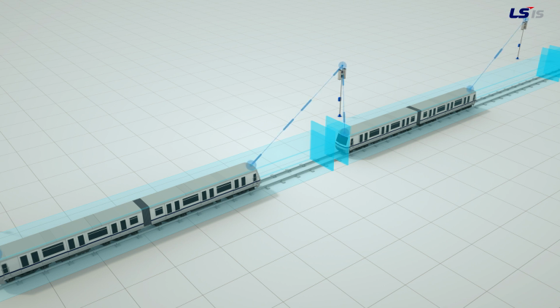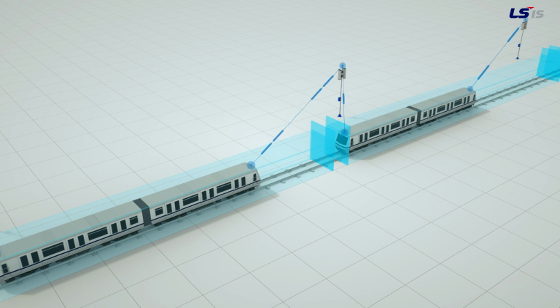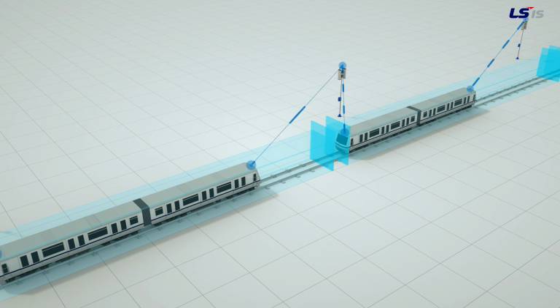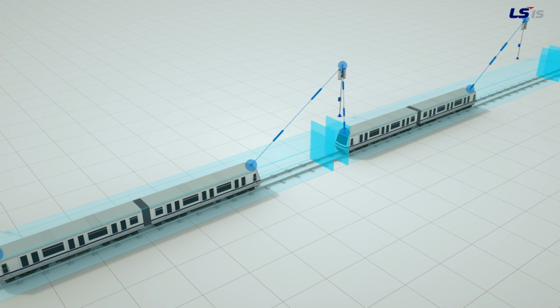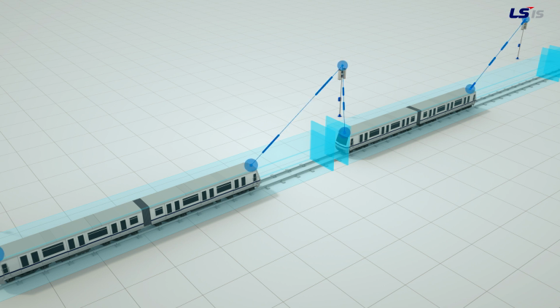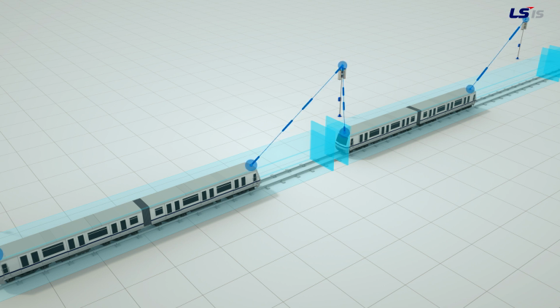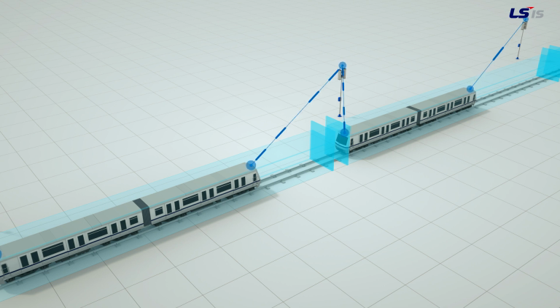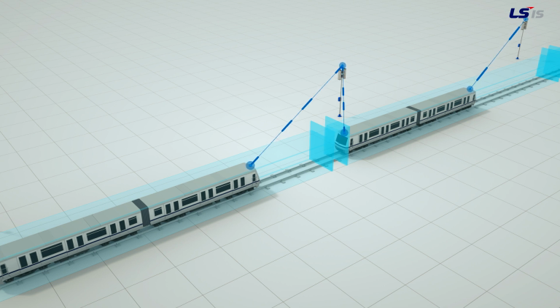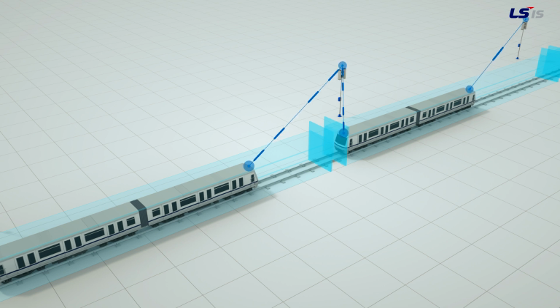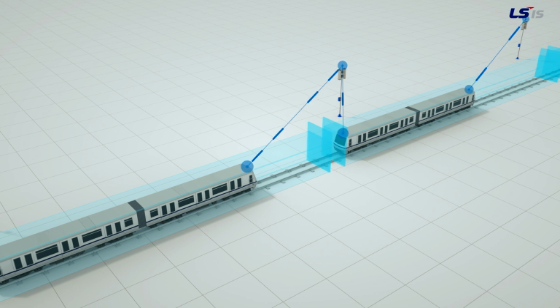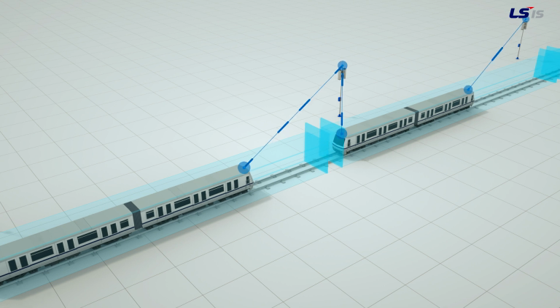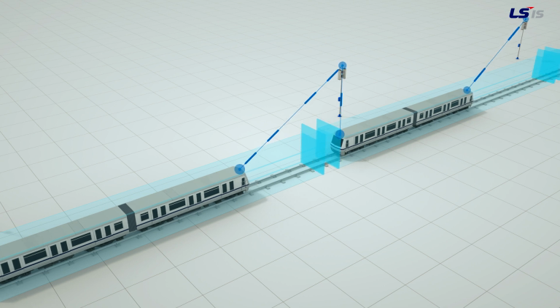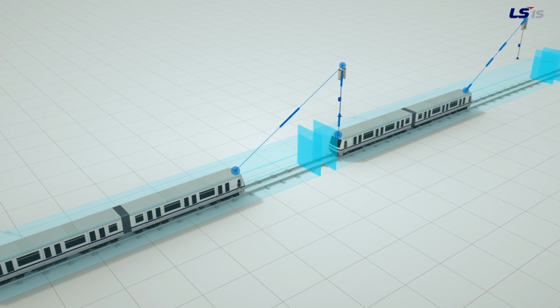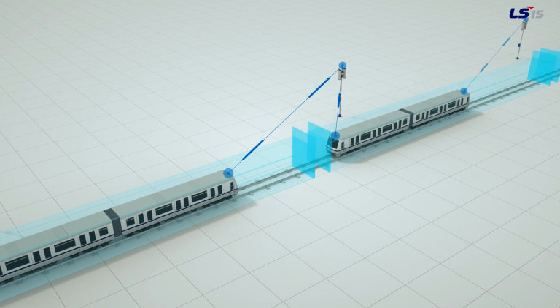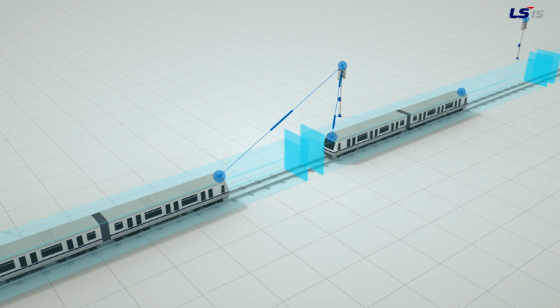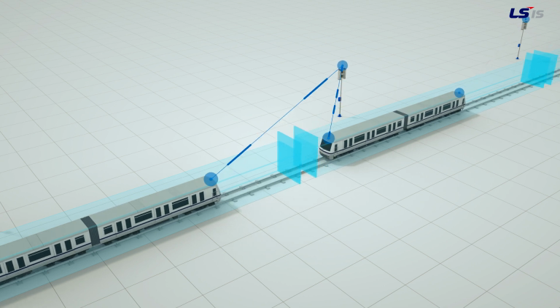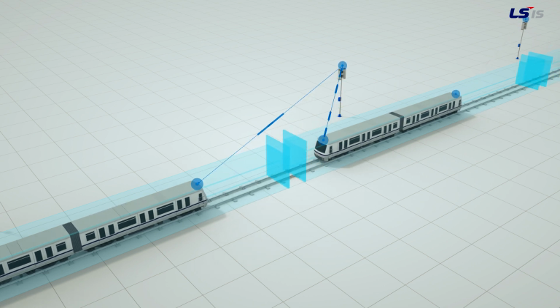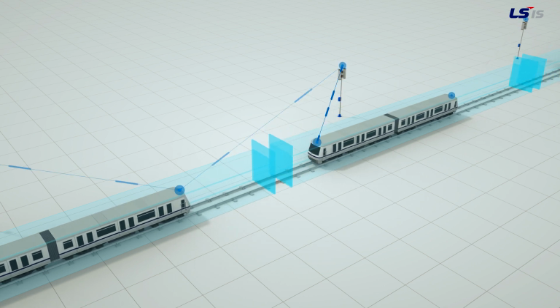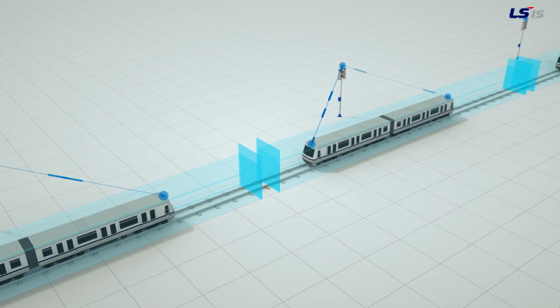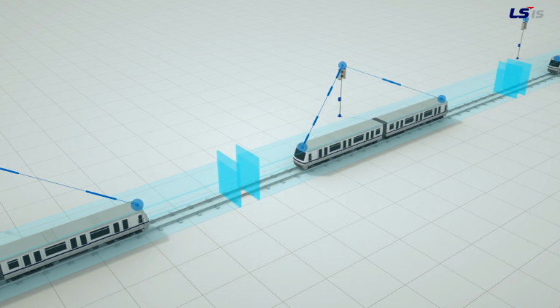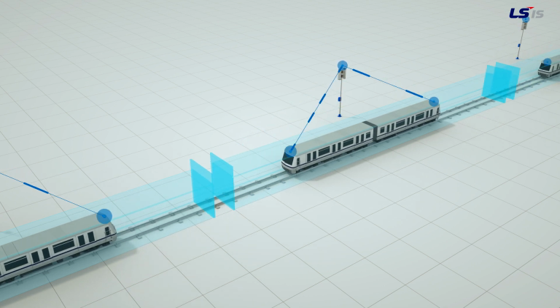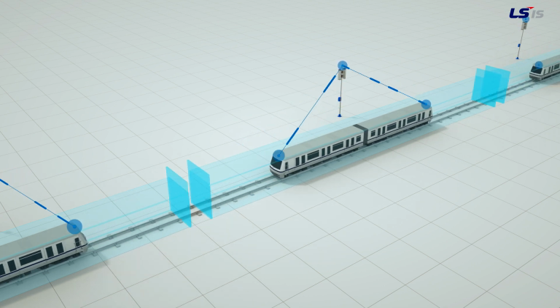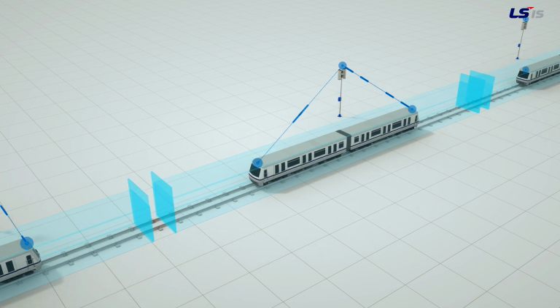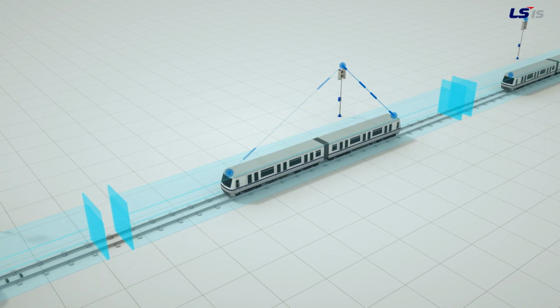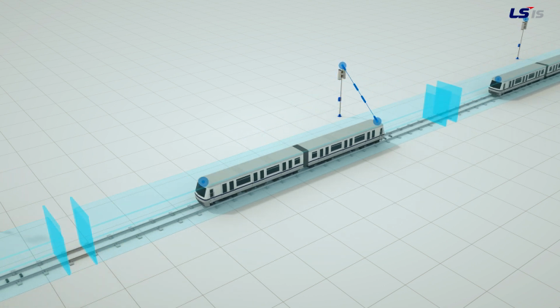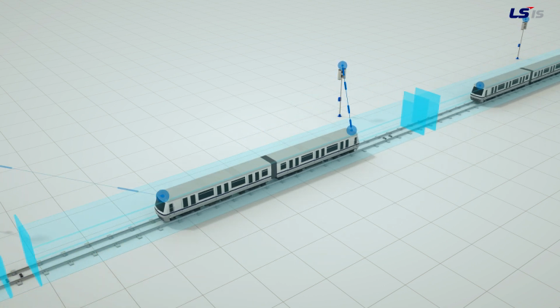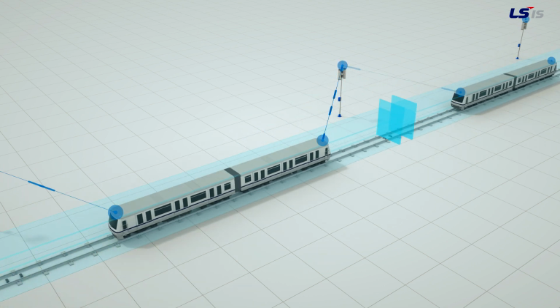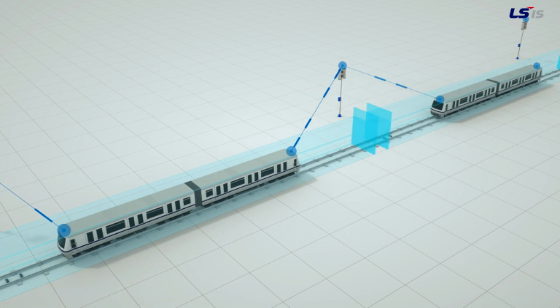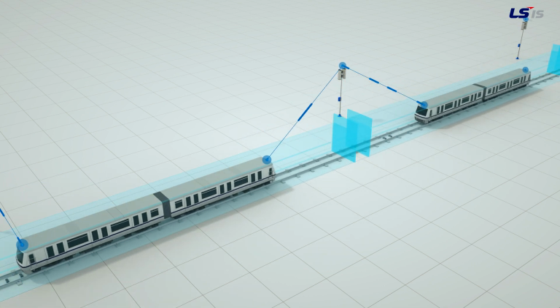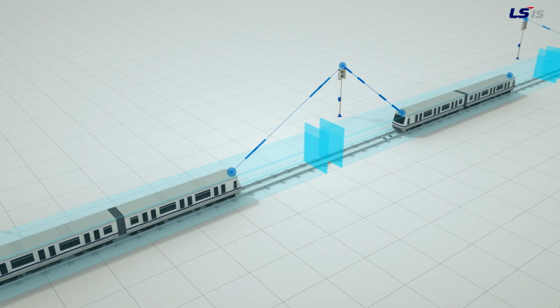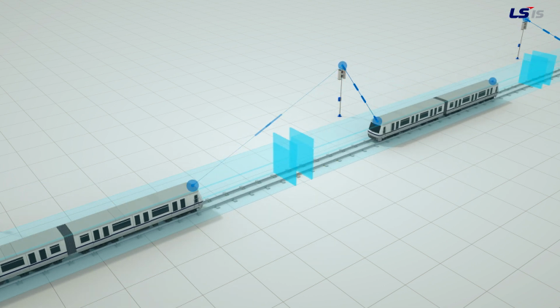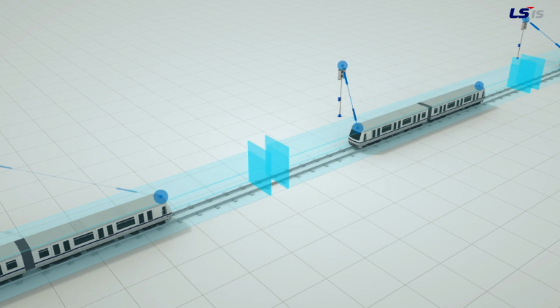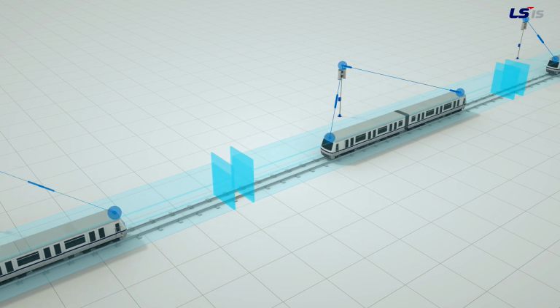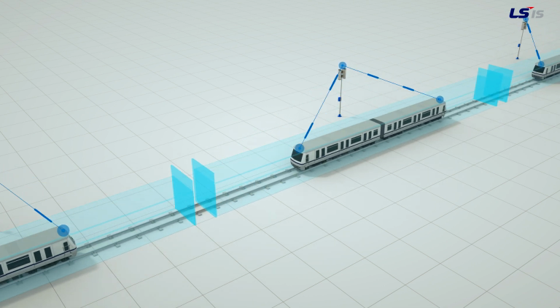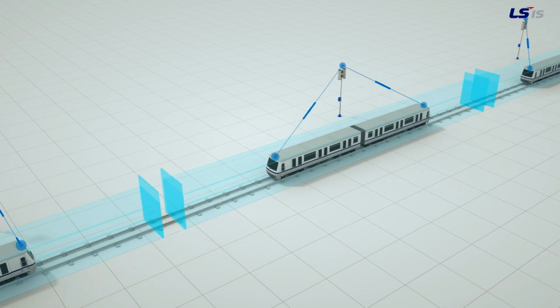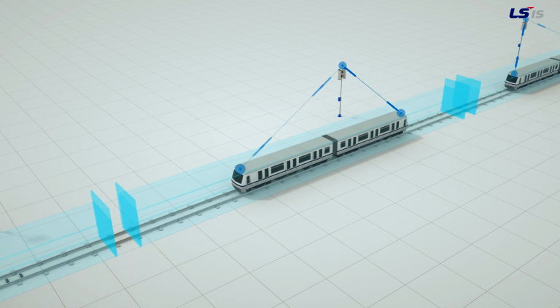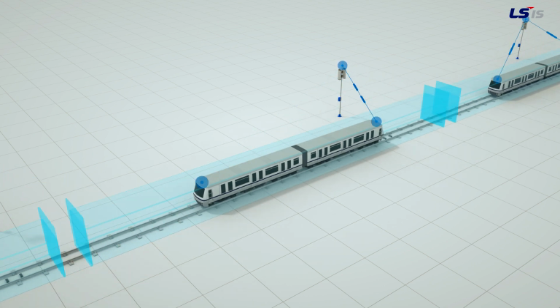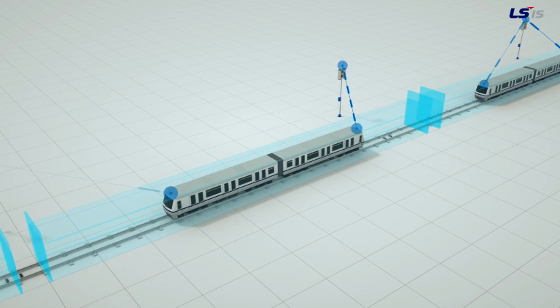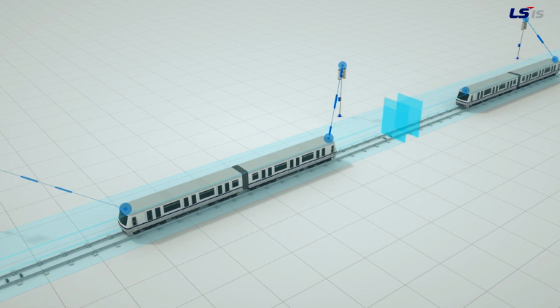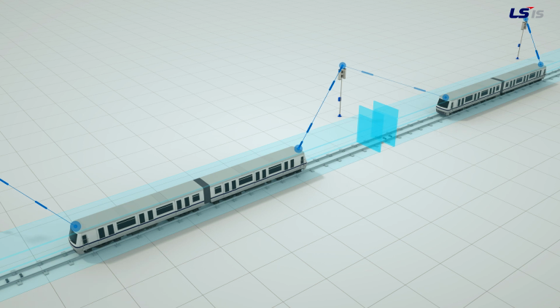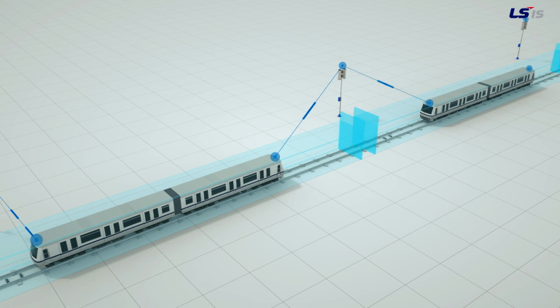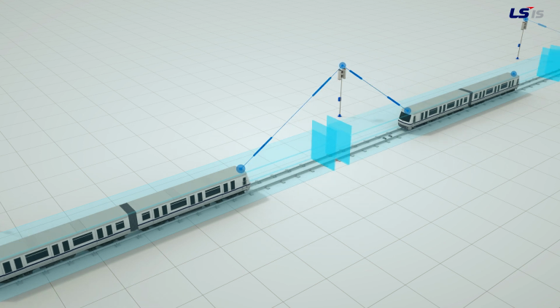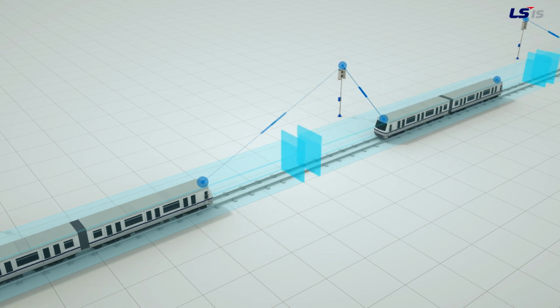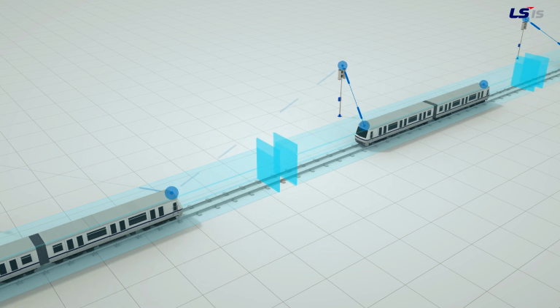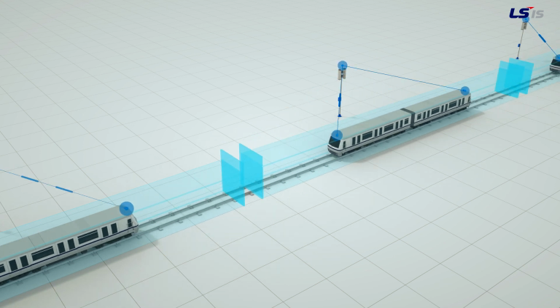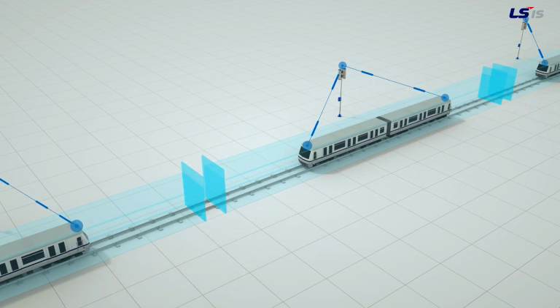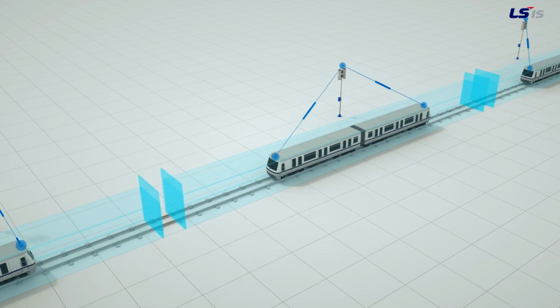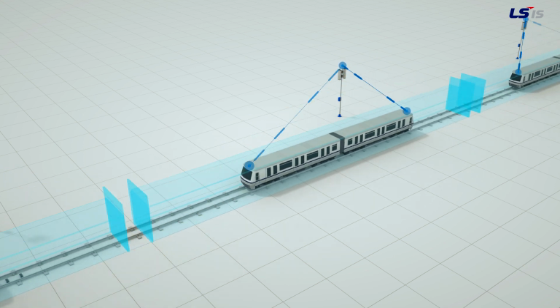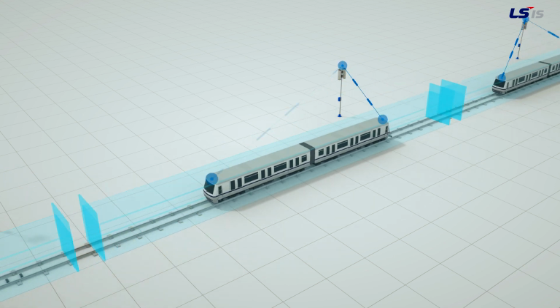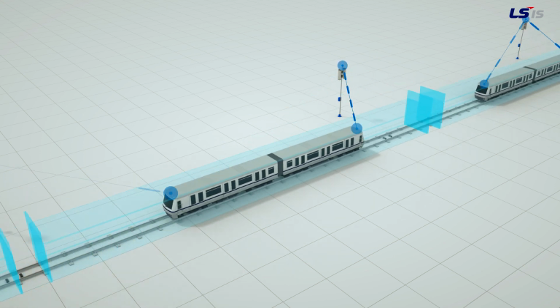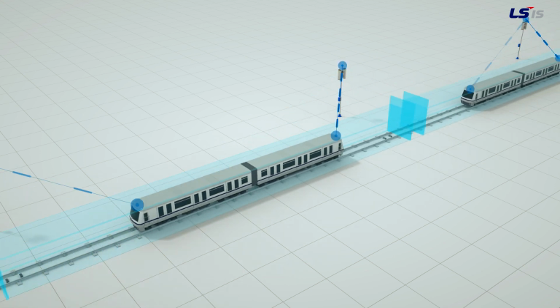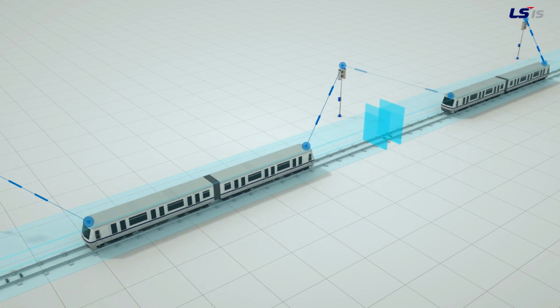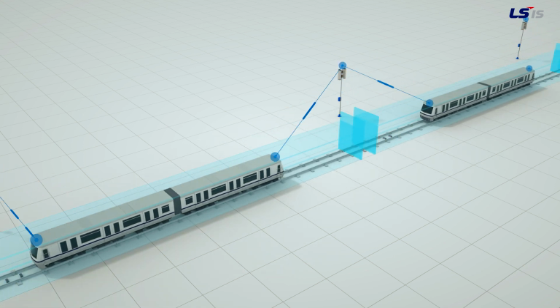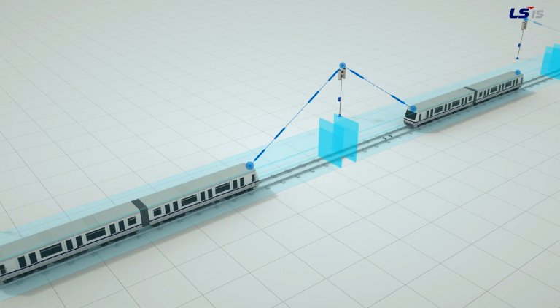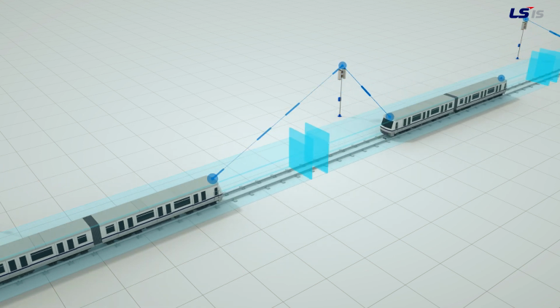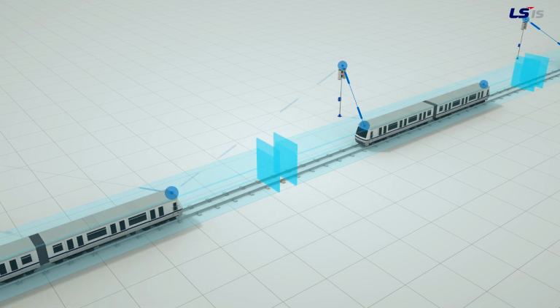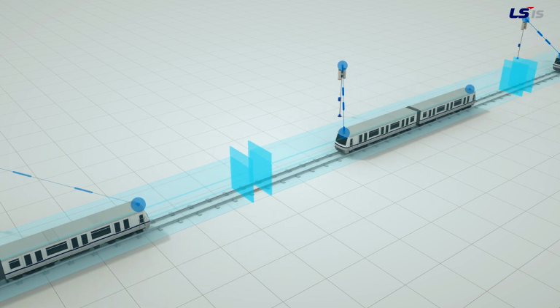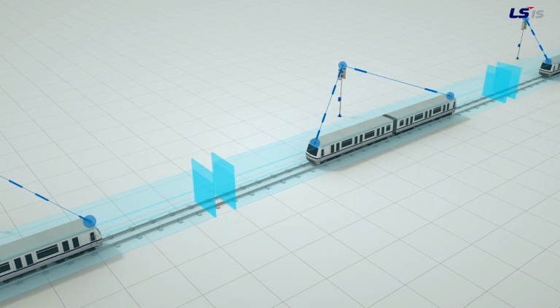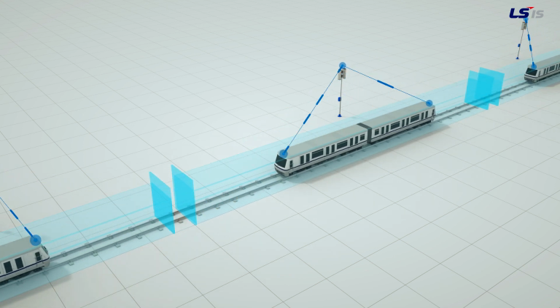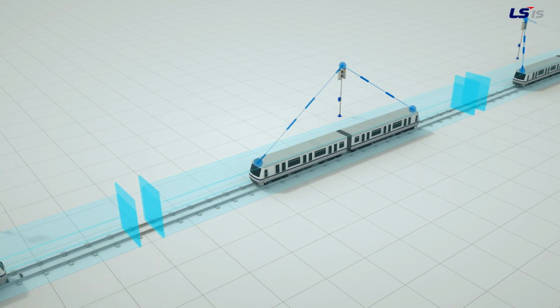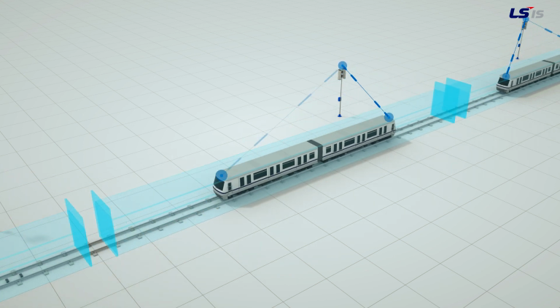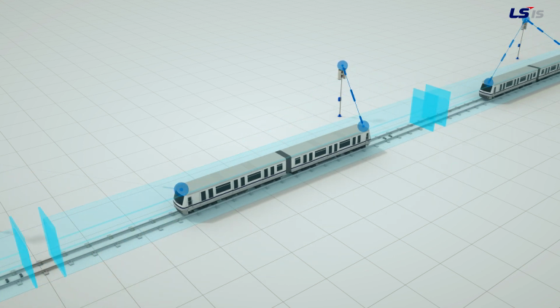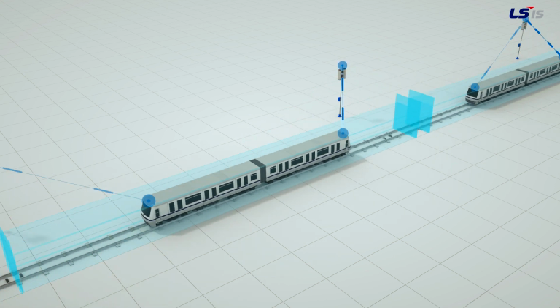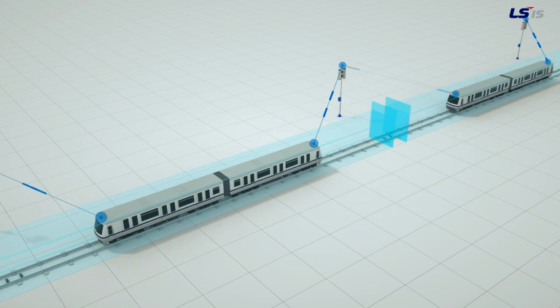Essentially, with wireless communication and the use of the moving block, train intervals can be controlled safely and efficiently.